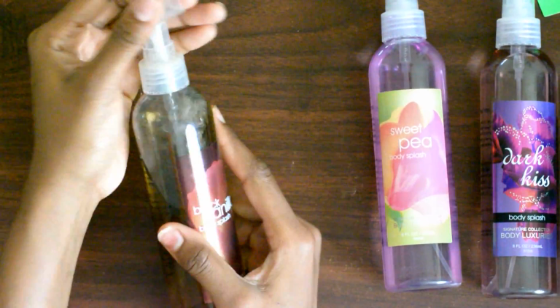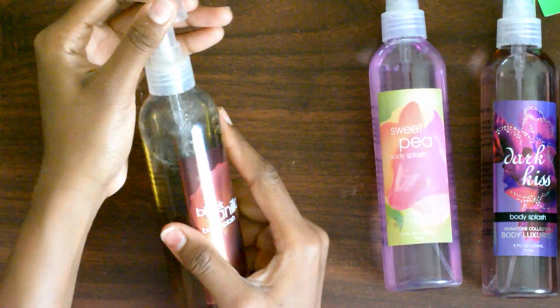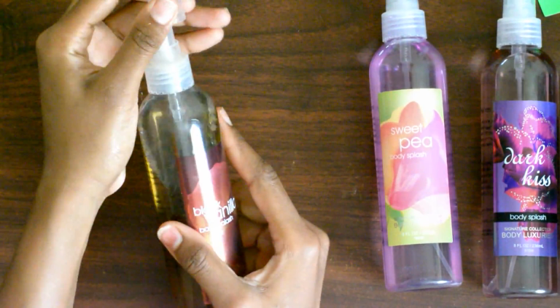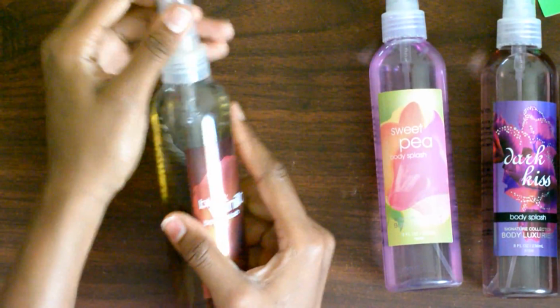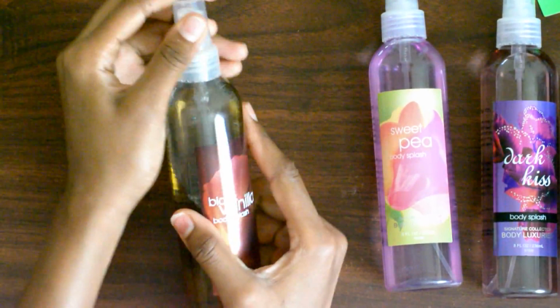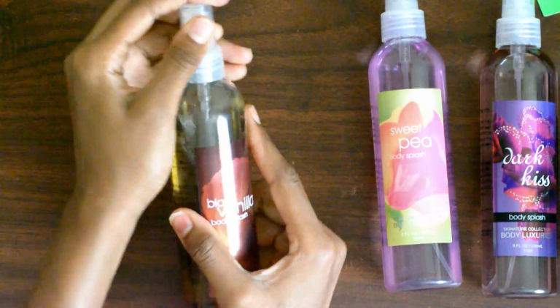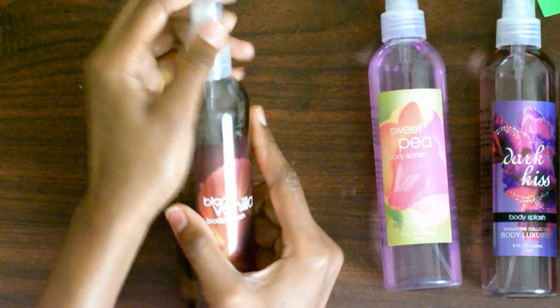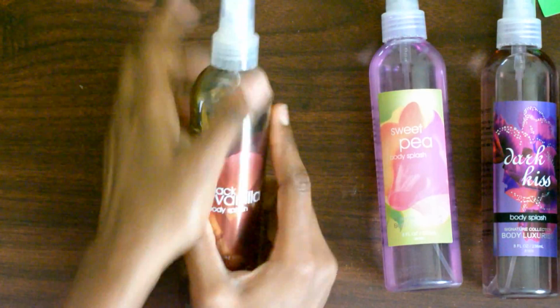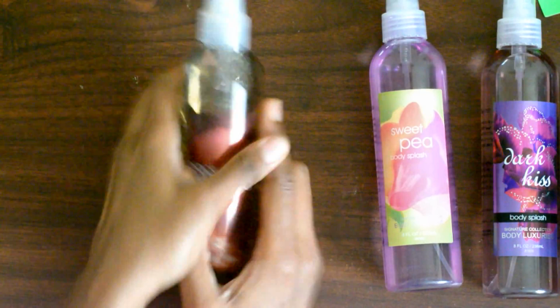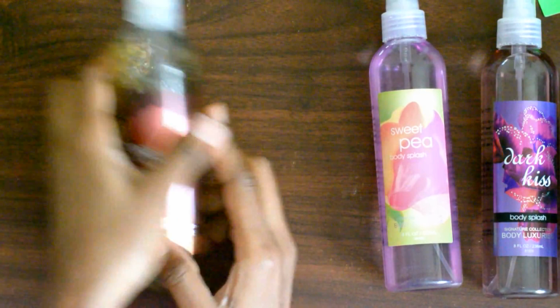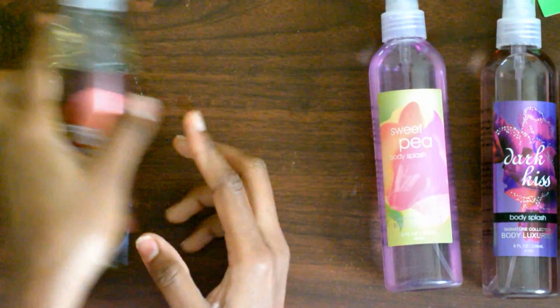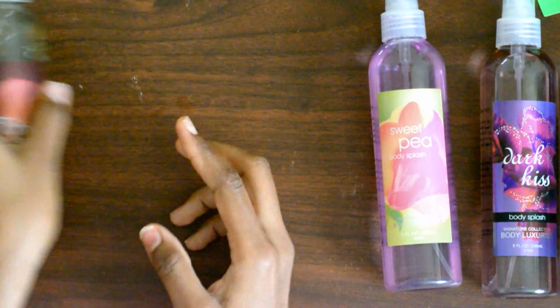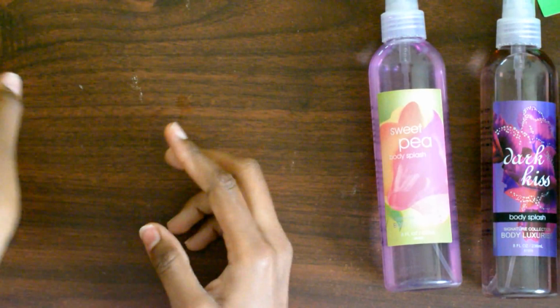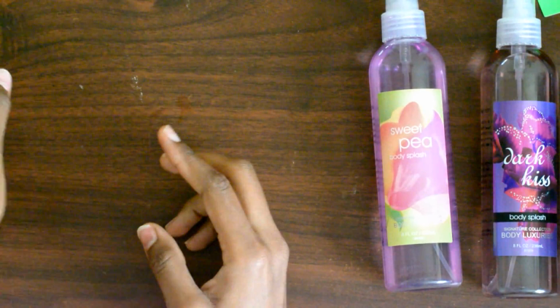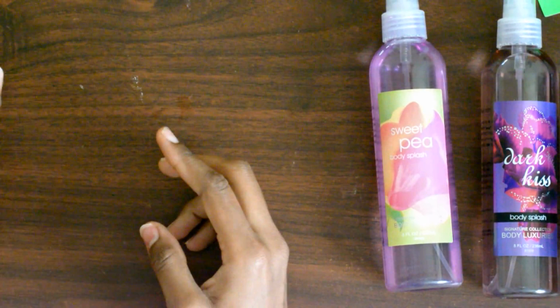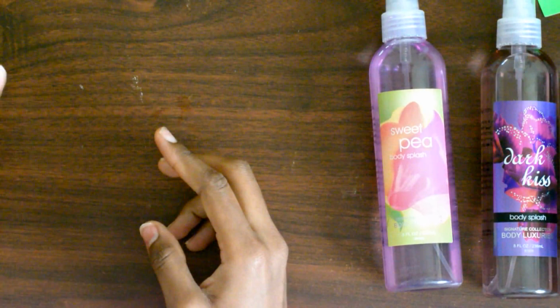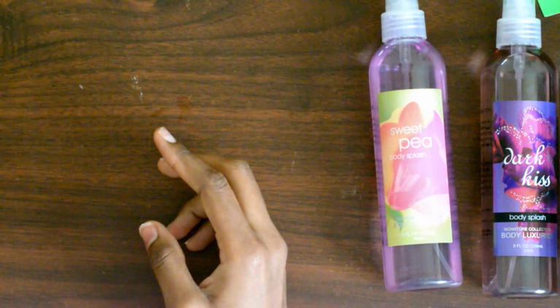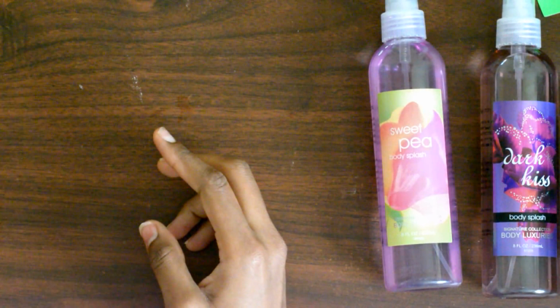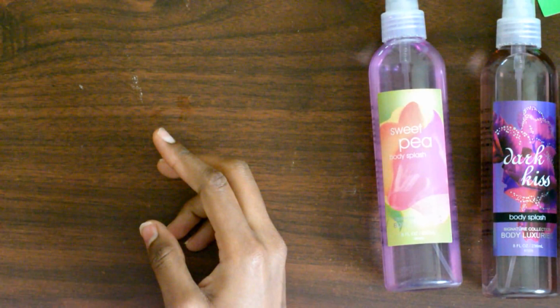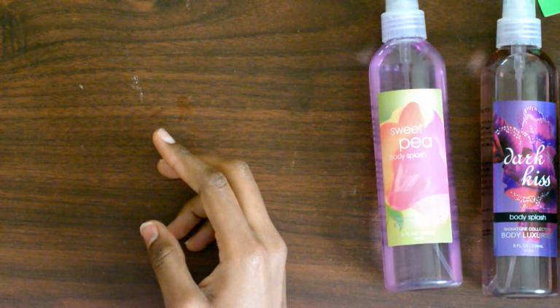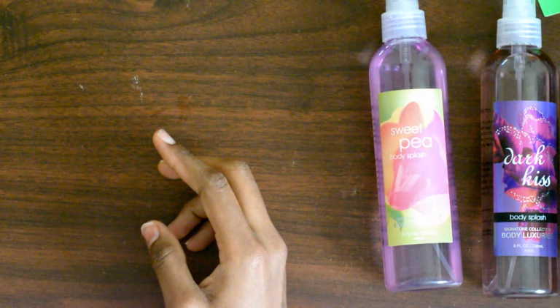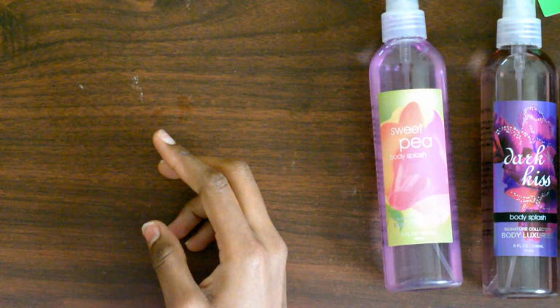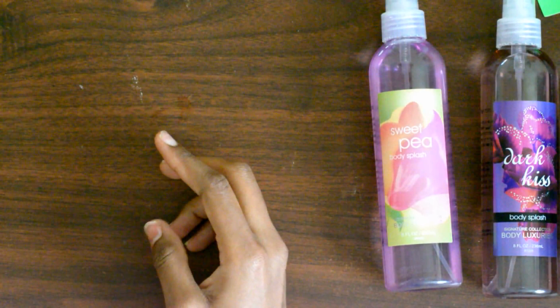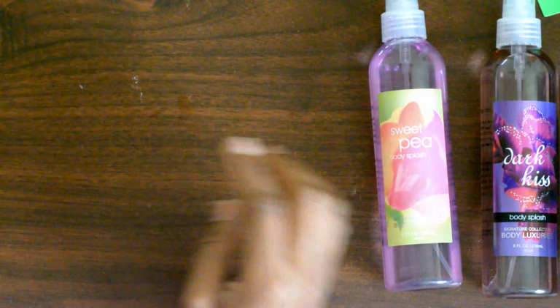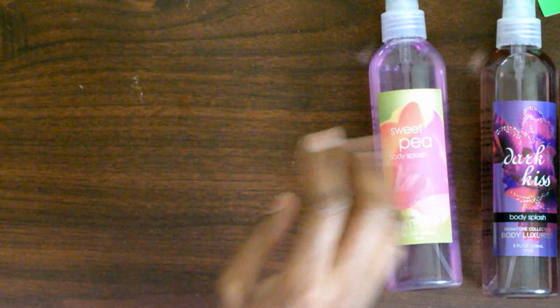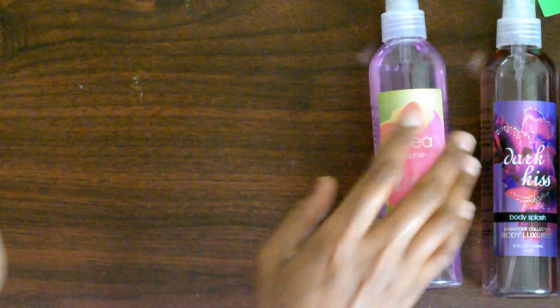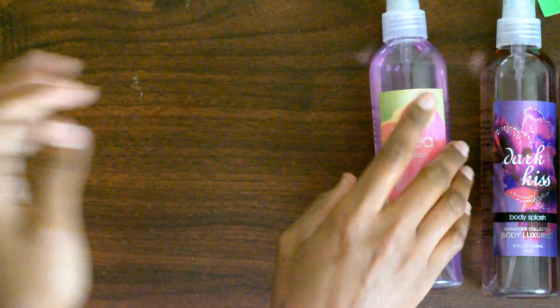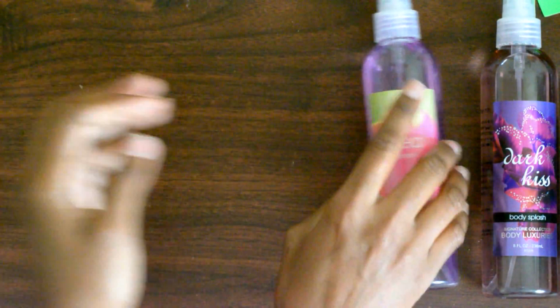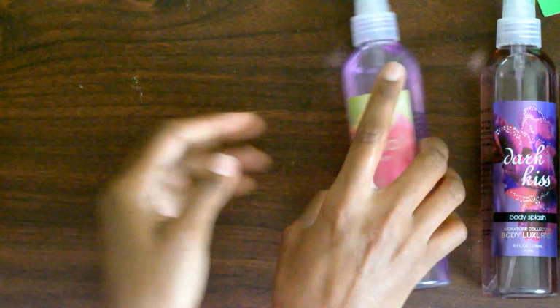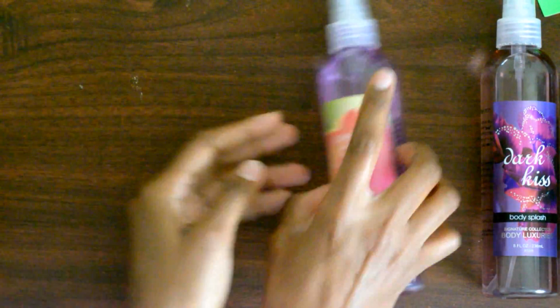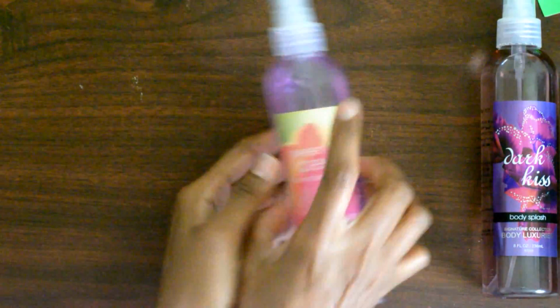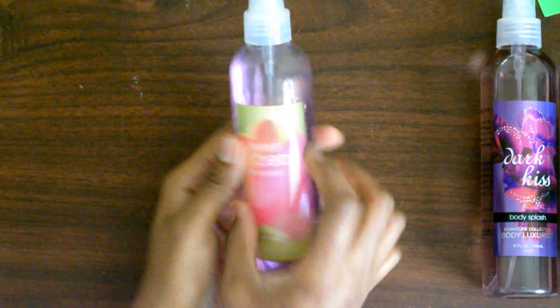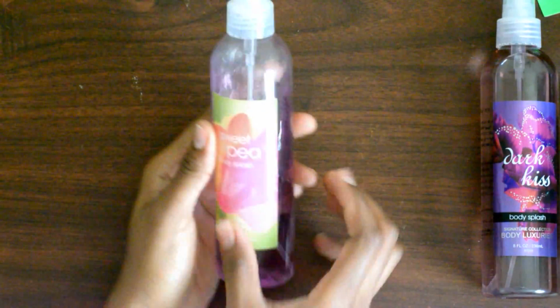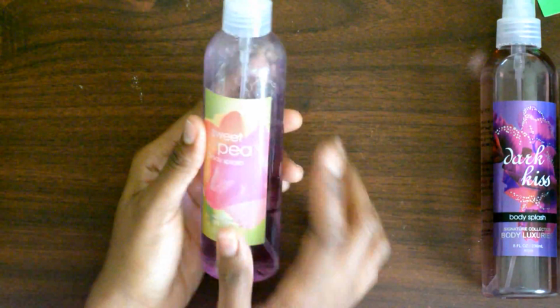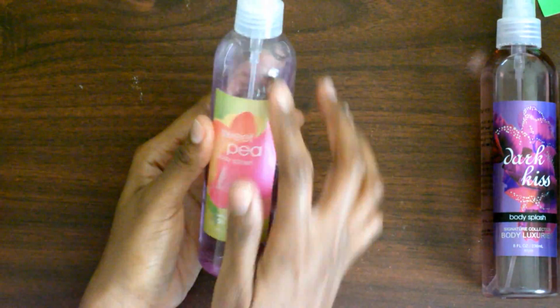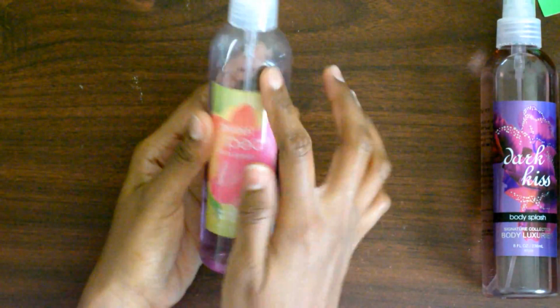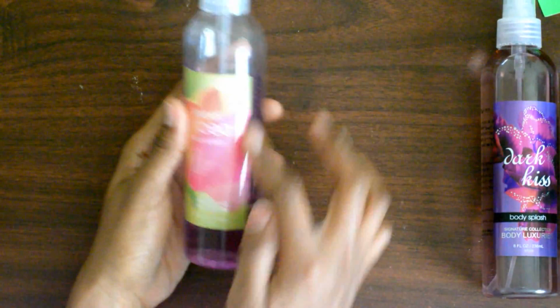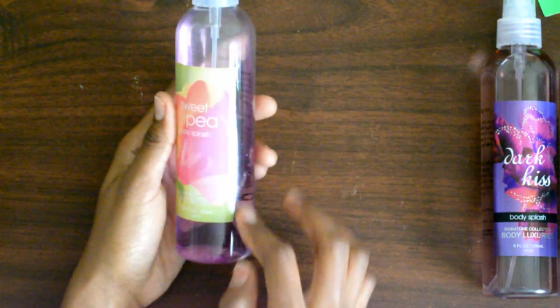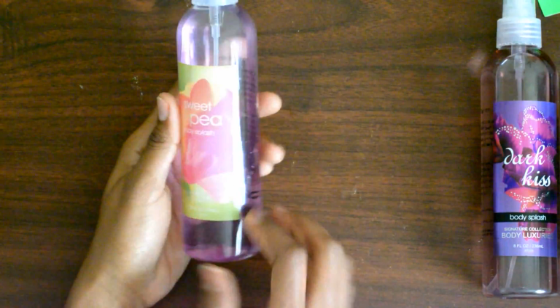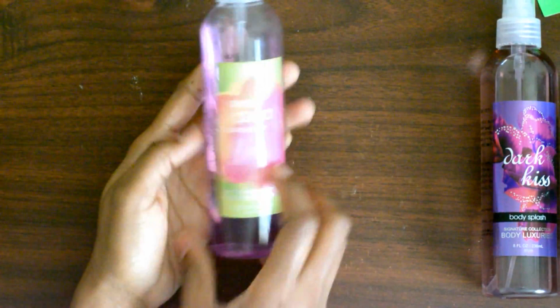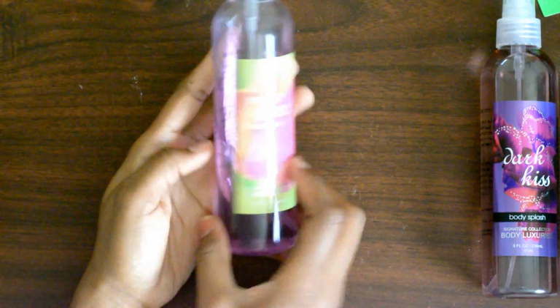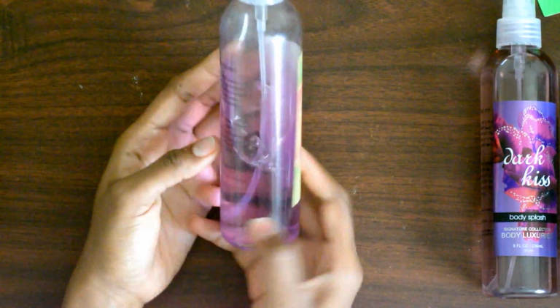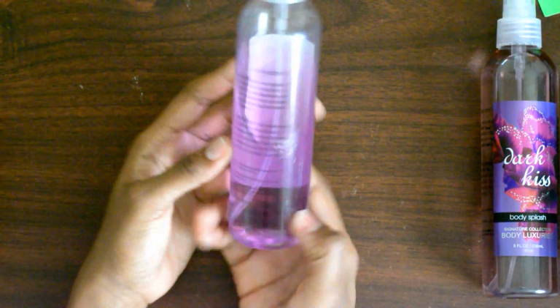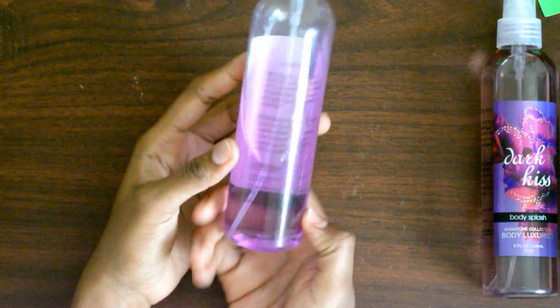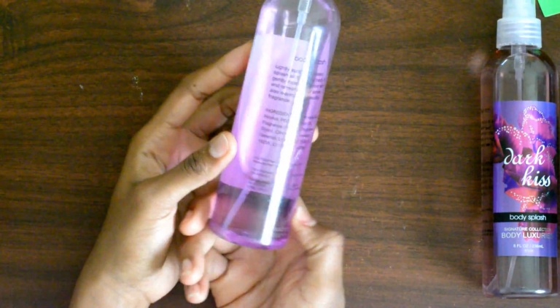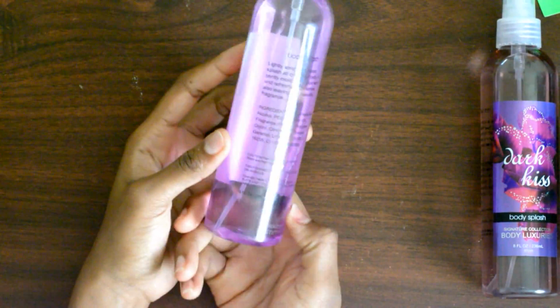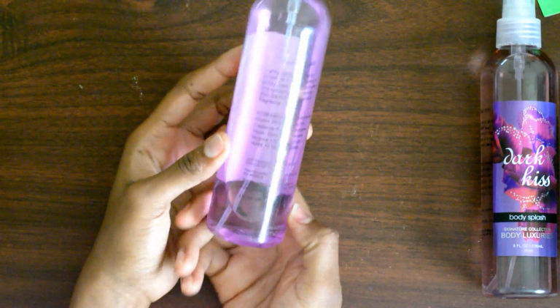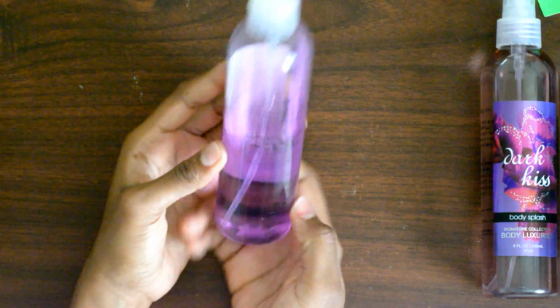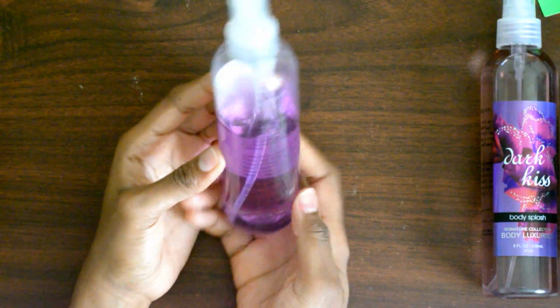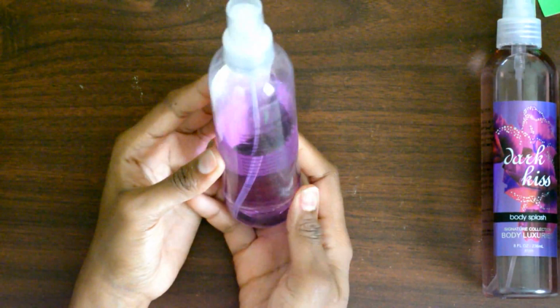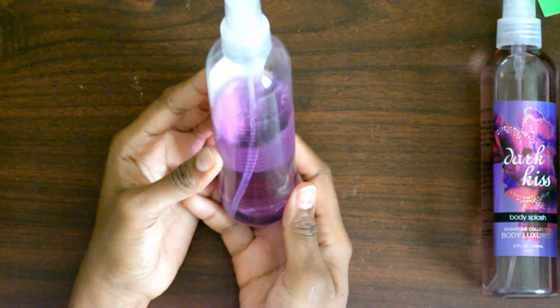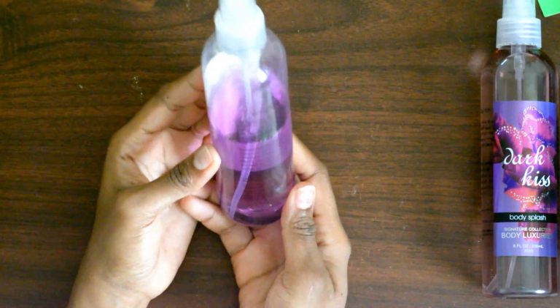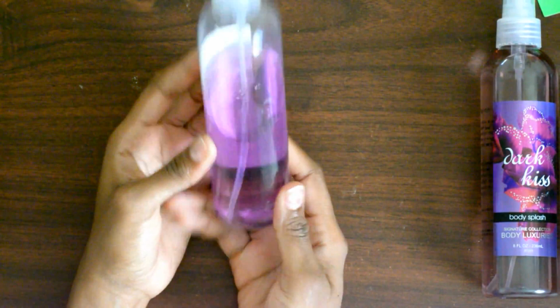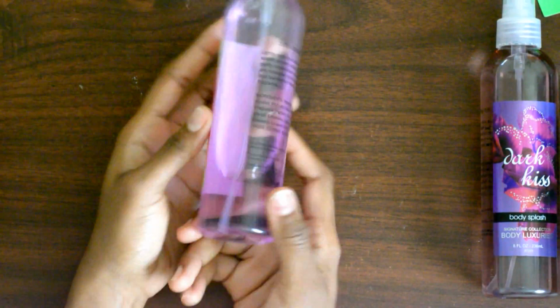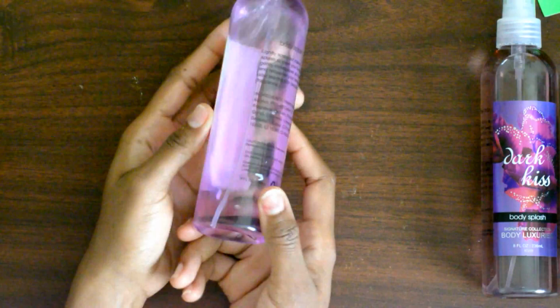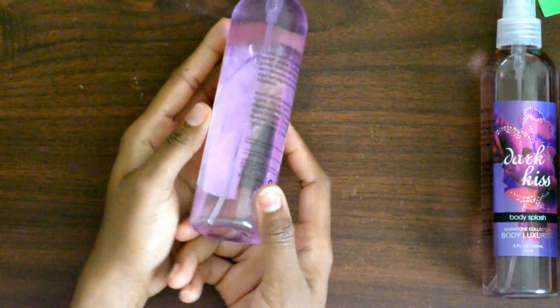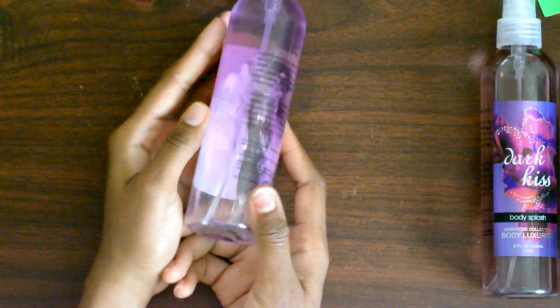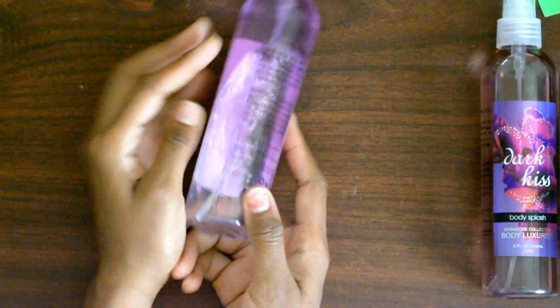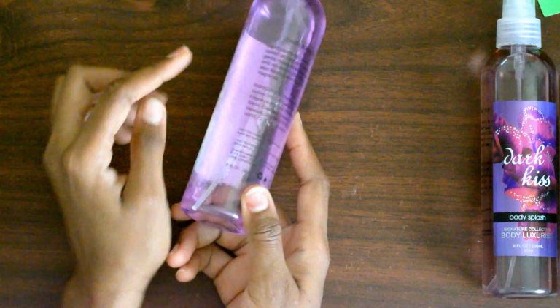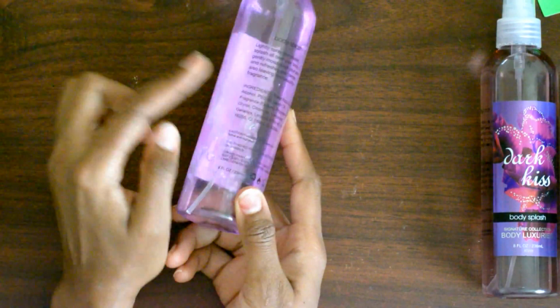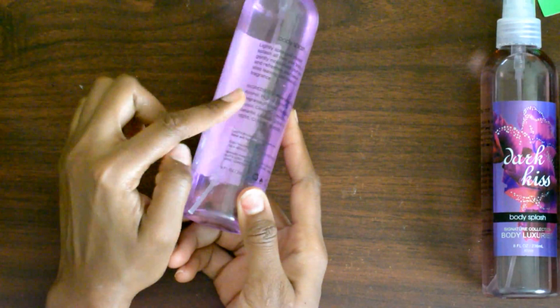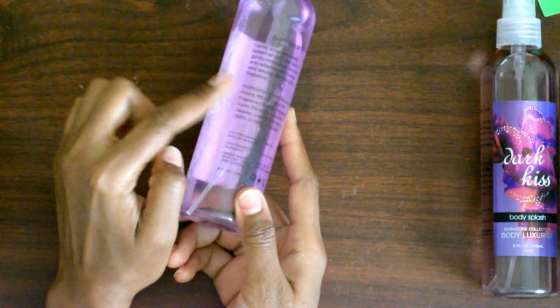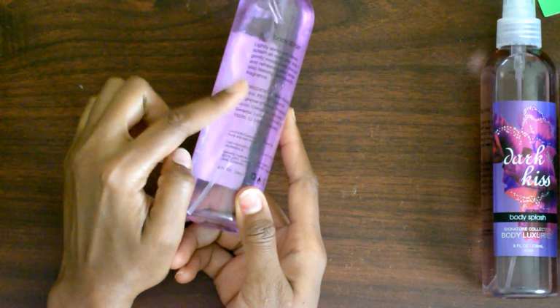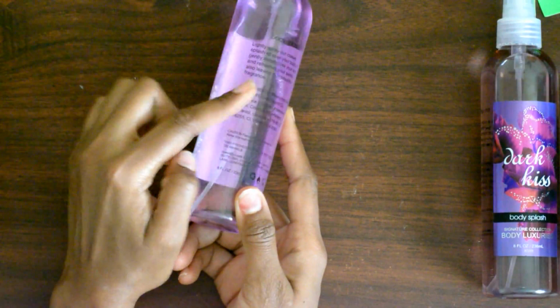The next one is the most flower-smelling body splash I've ever come across. It's called Sweet Pea and it's very flowery, purple in color, and smells very nice.